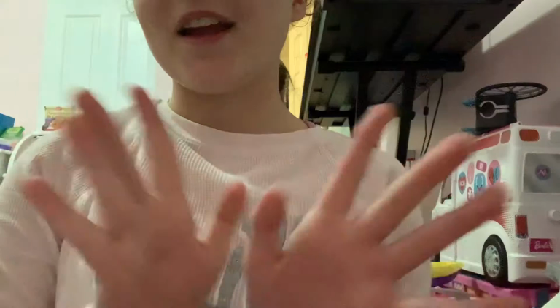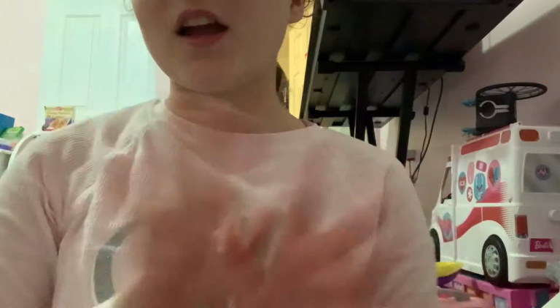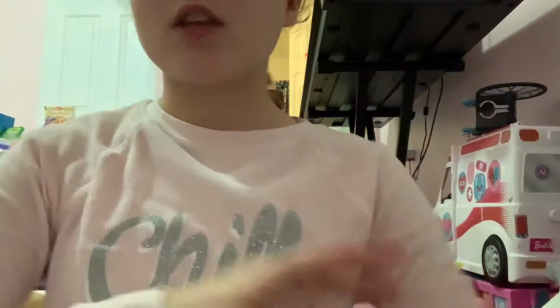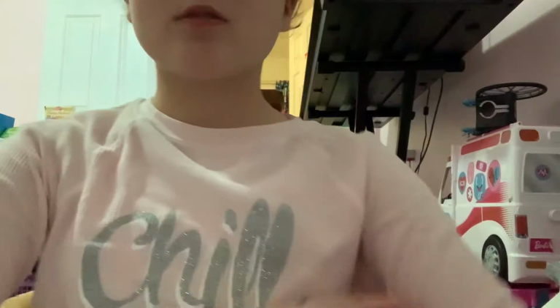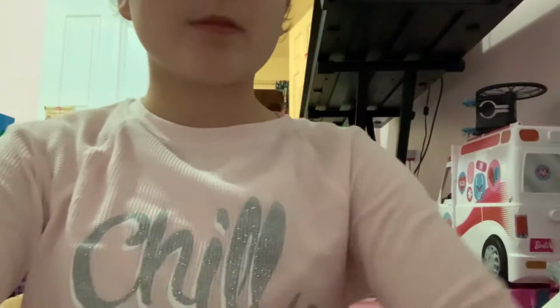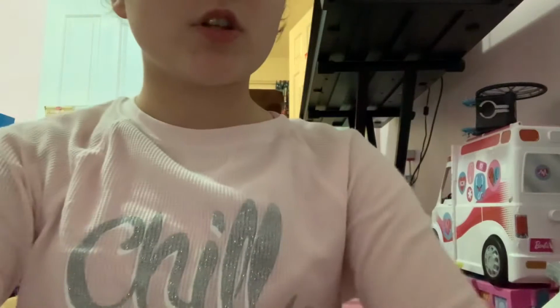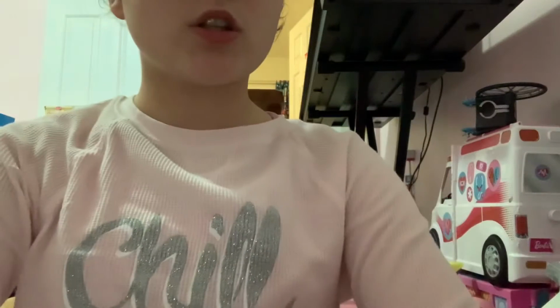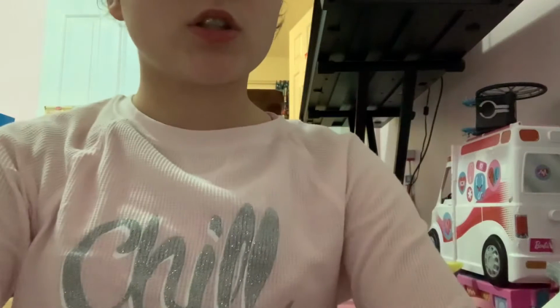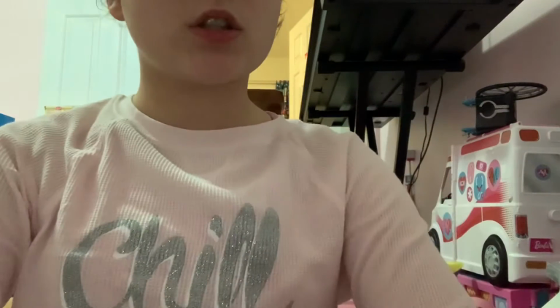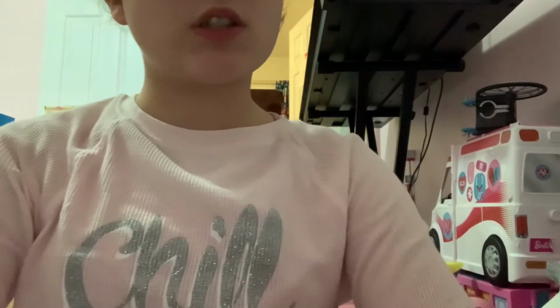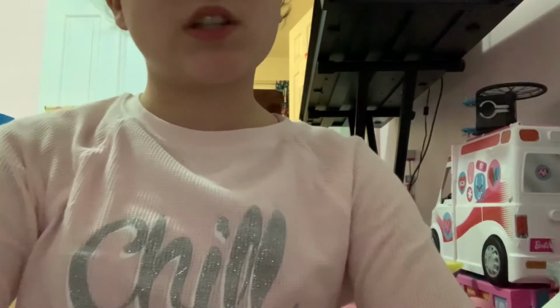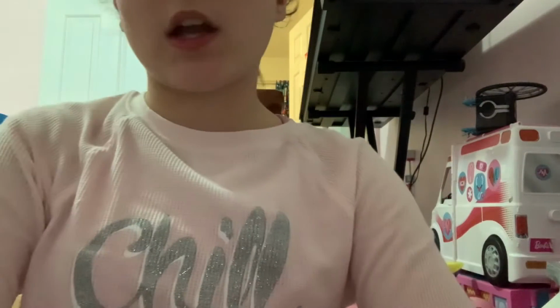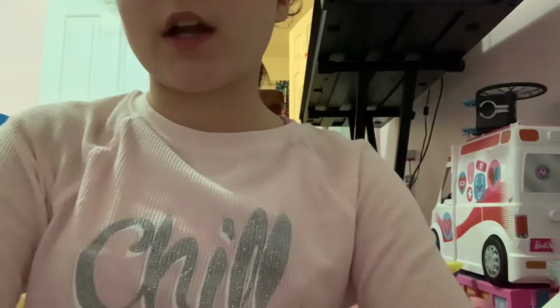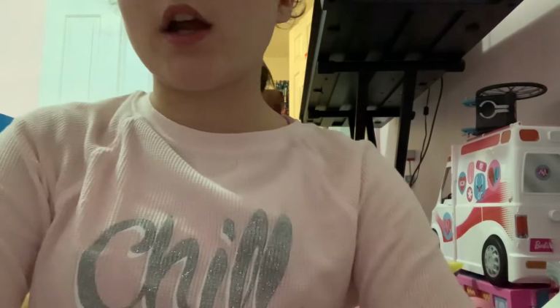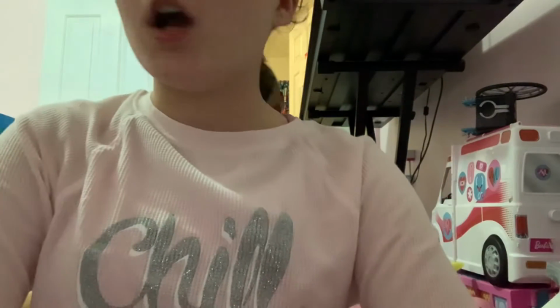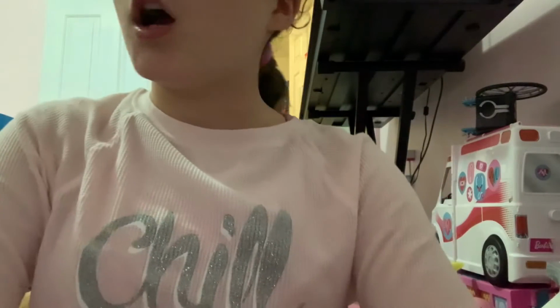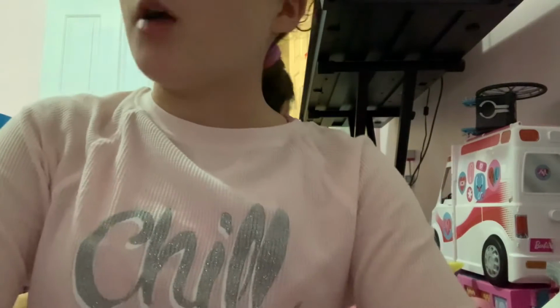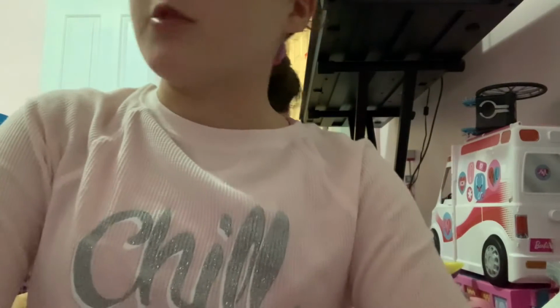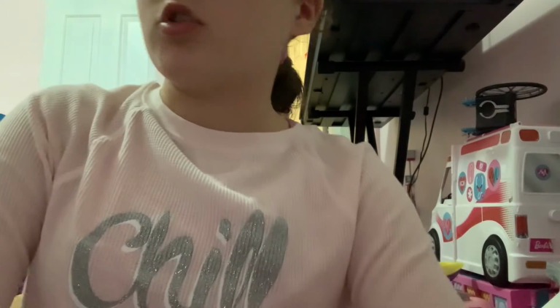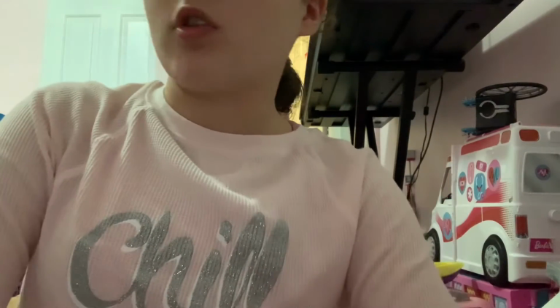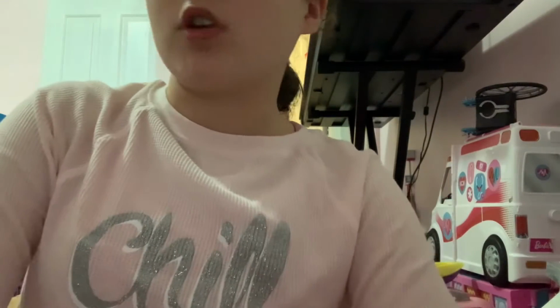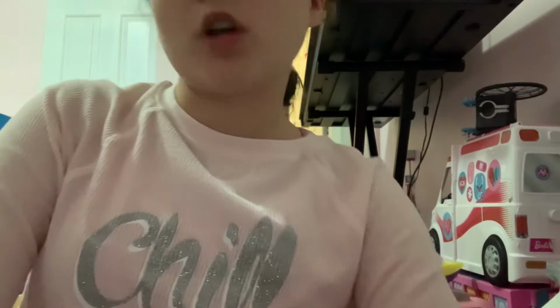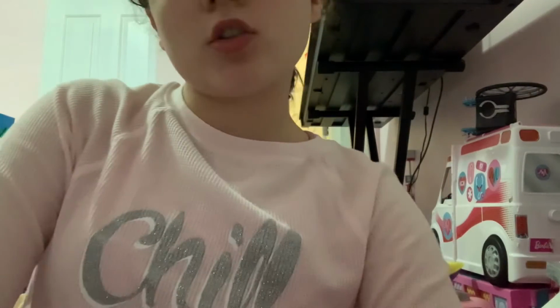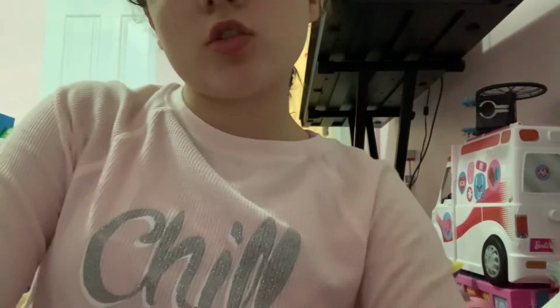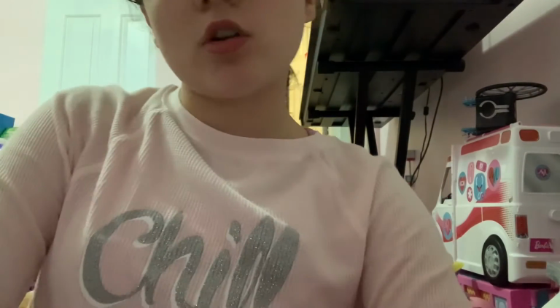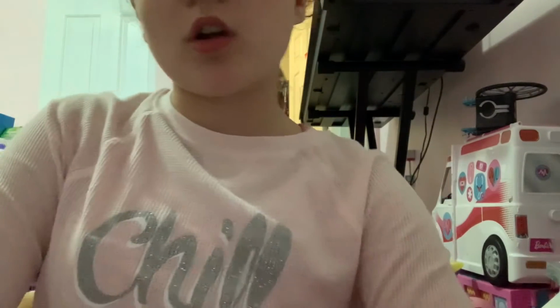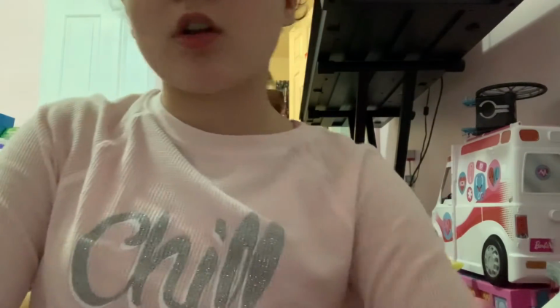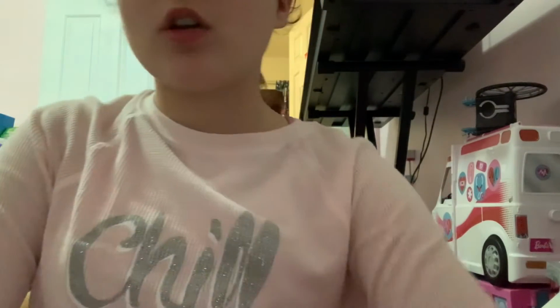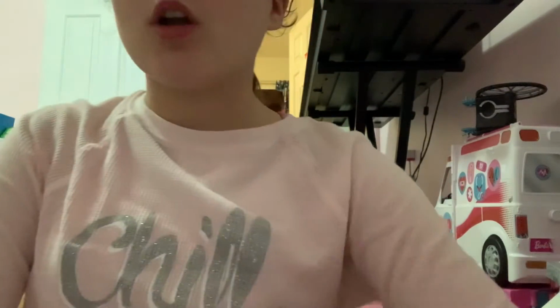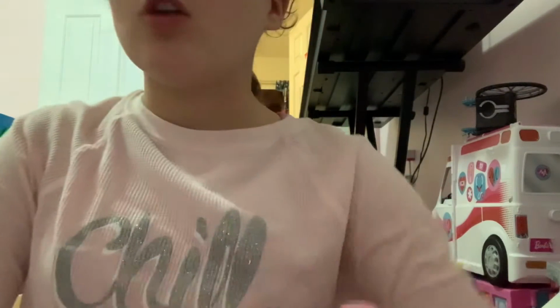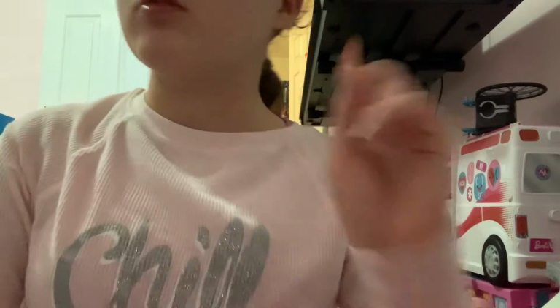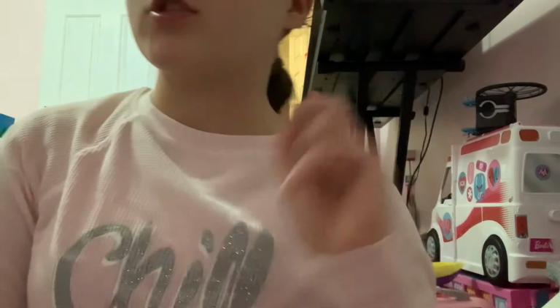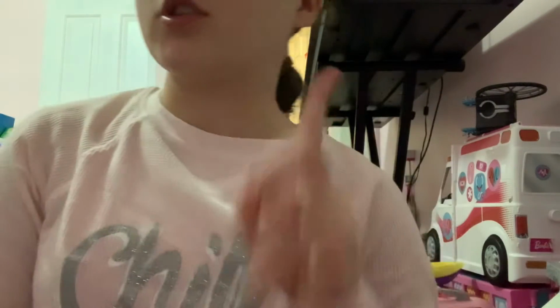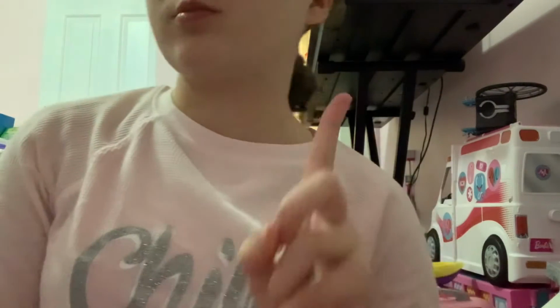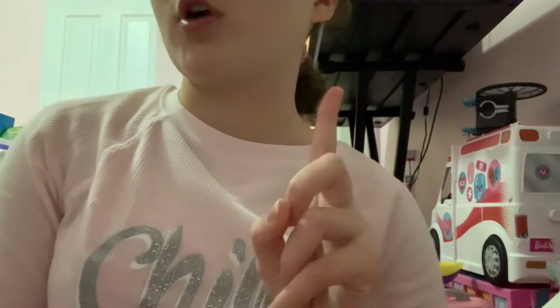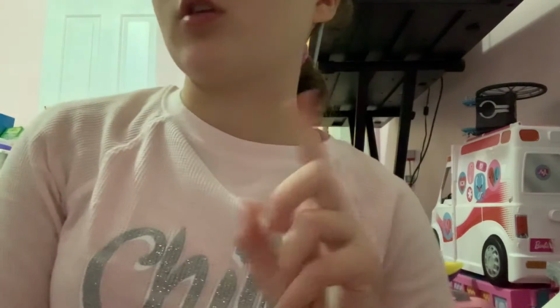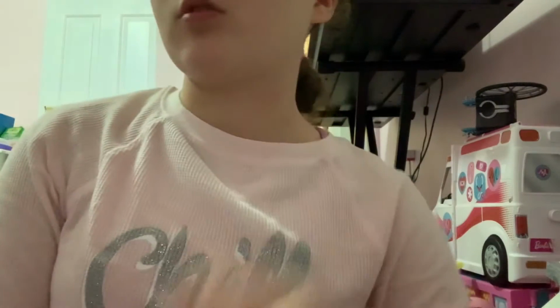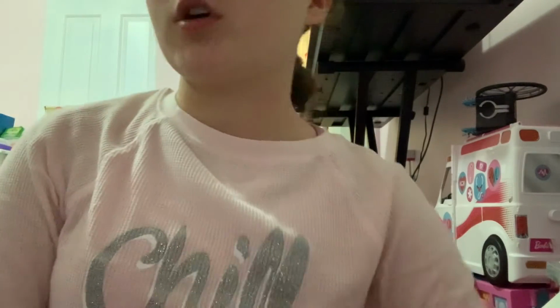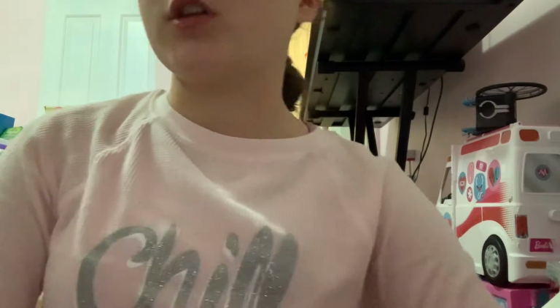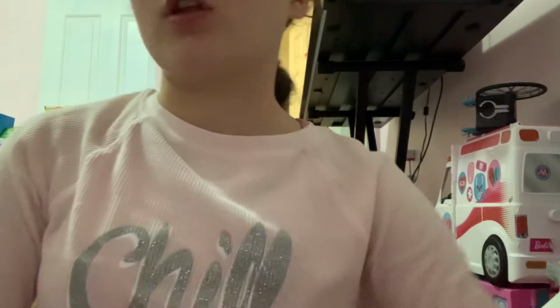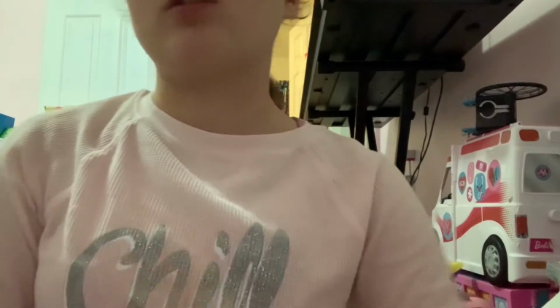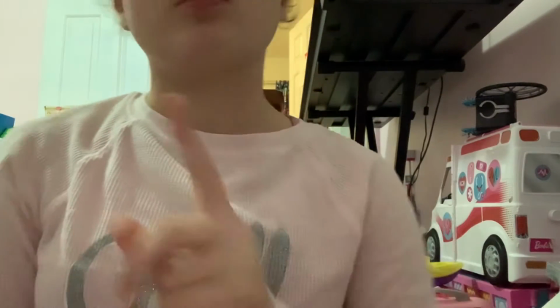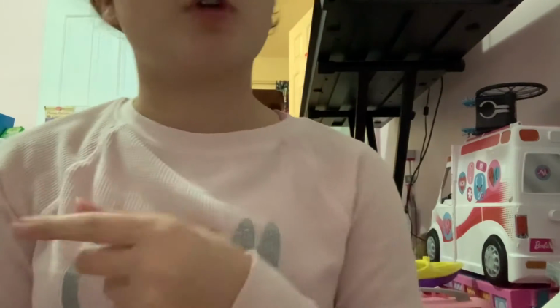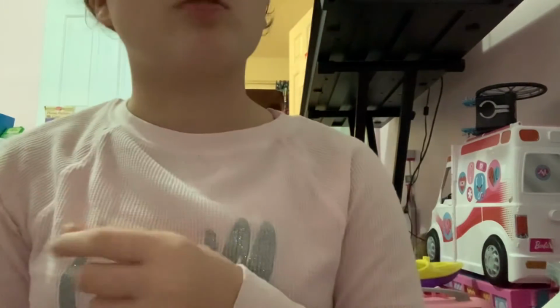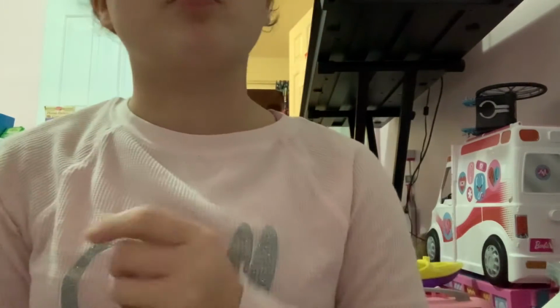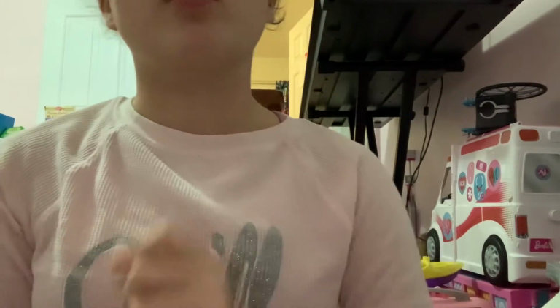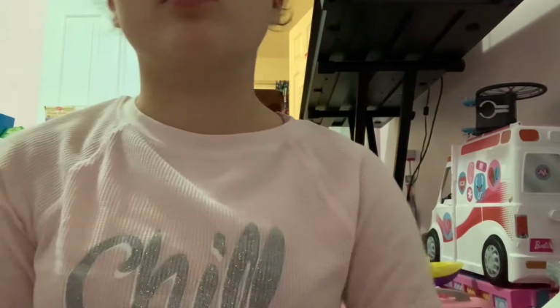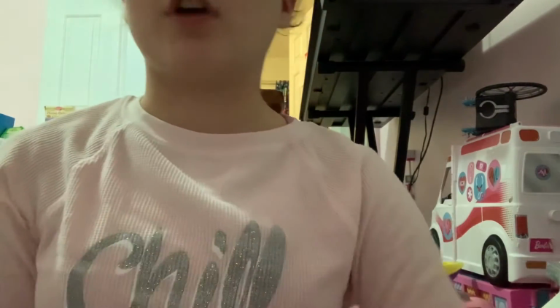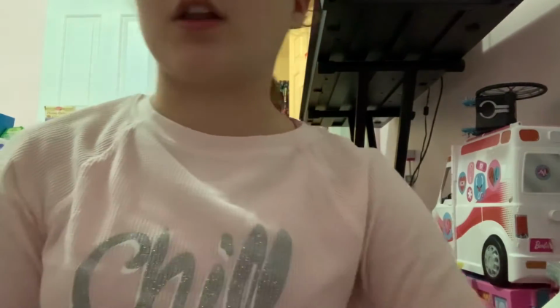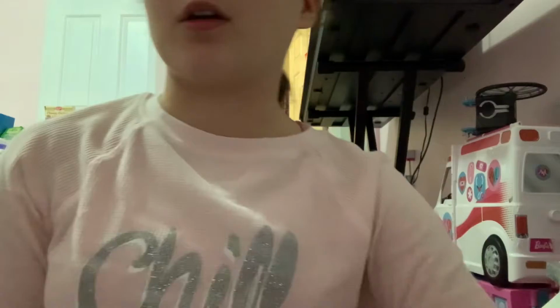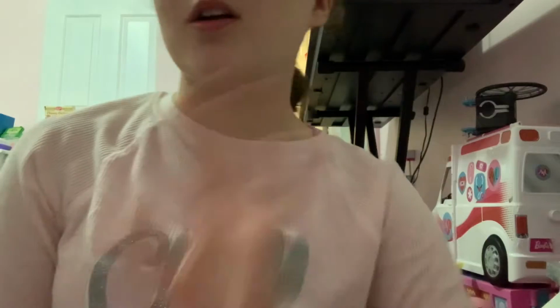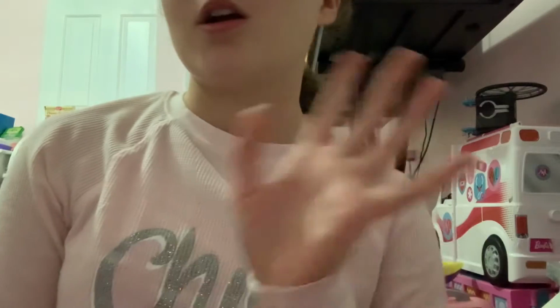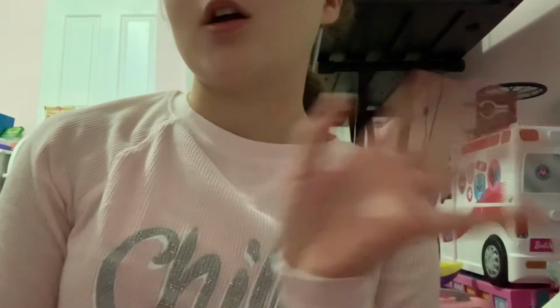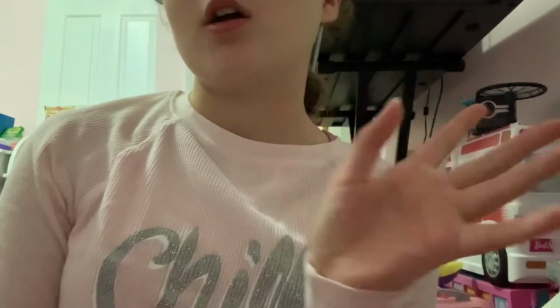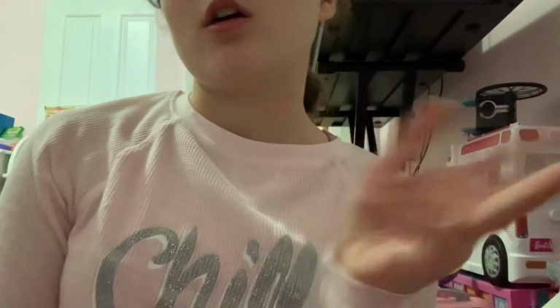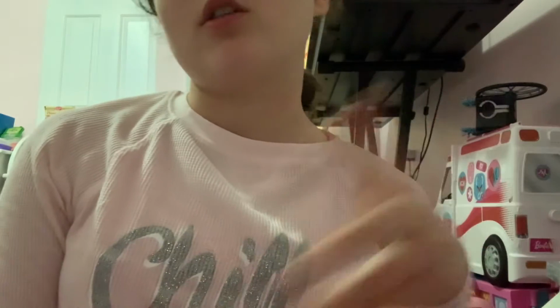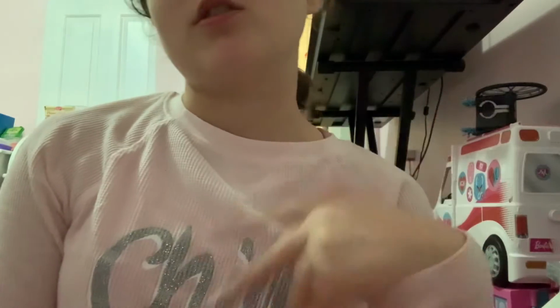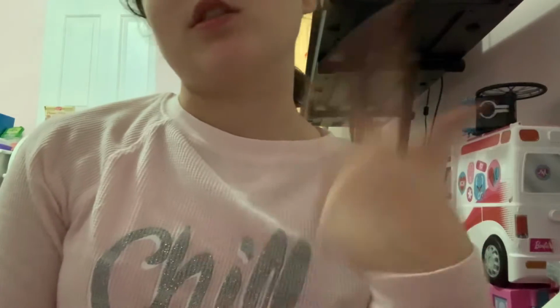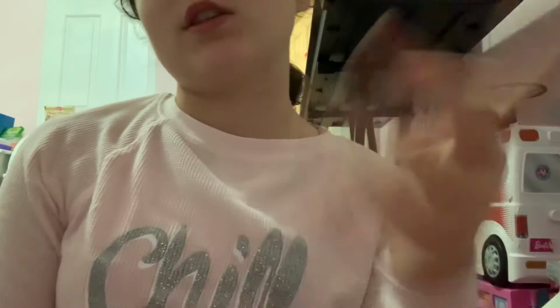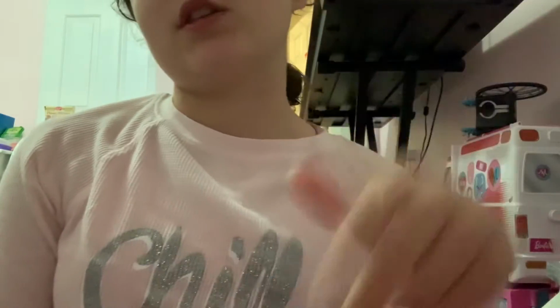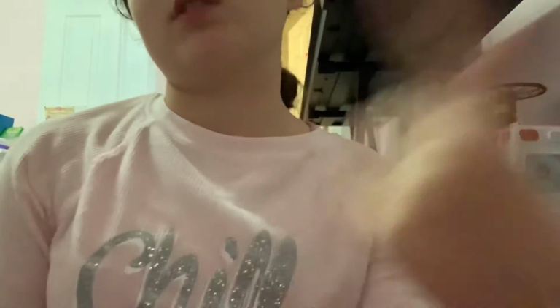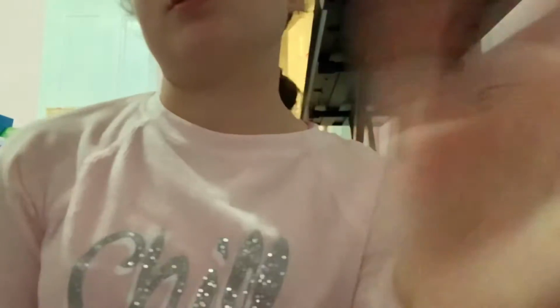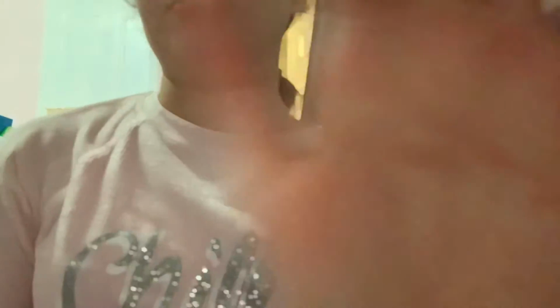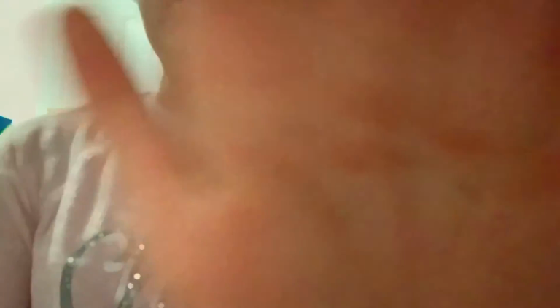Hey guys, welcome to today's video. I'm going to be doing a doll train haul, which is part one, and the other part will be with Lila. So let's get started.